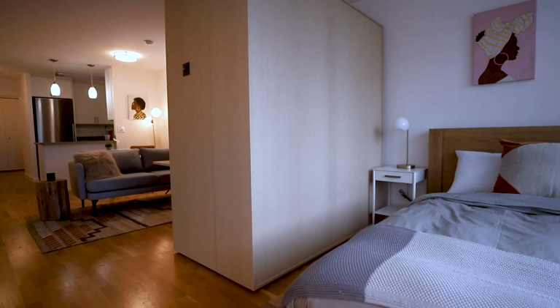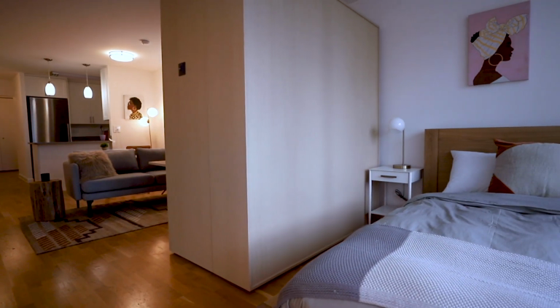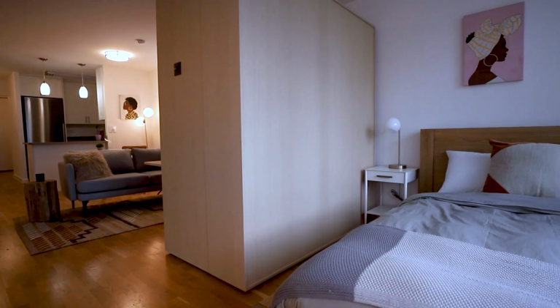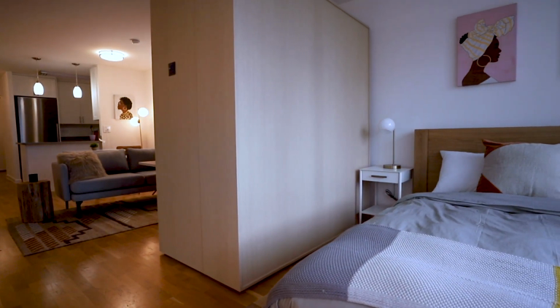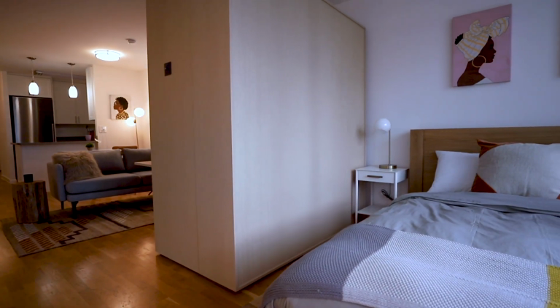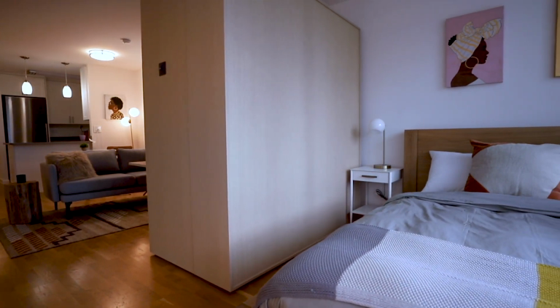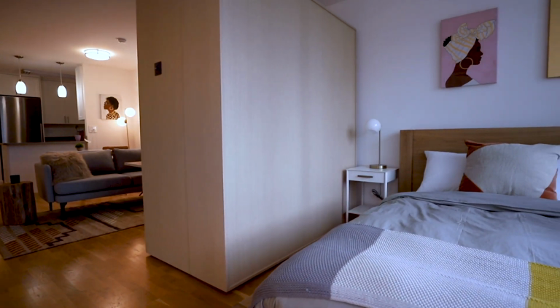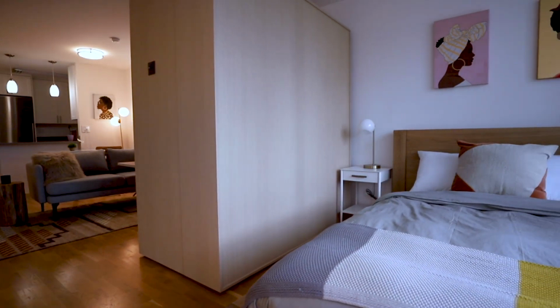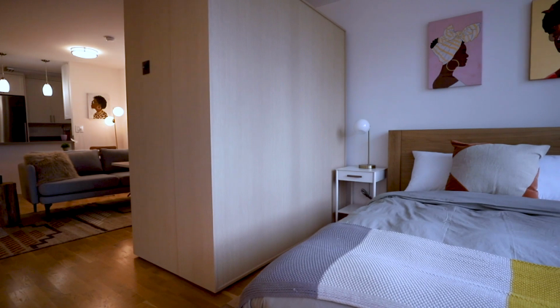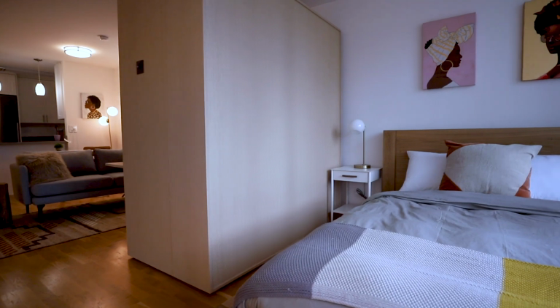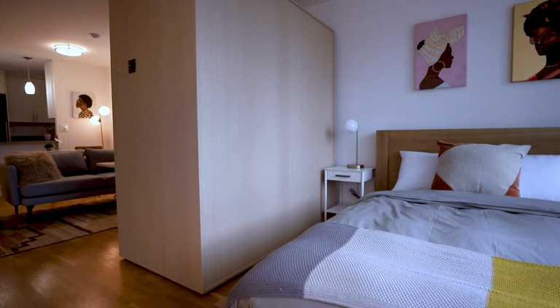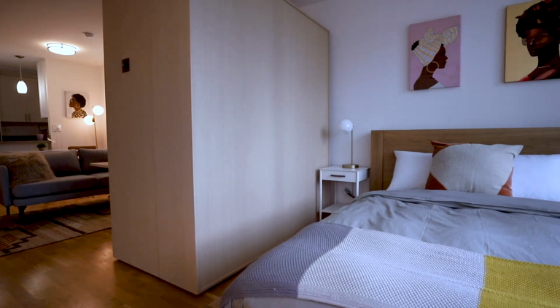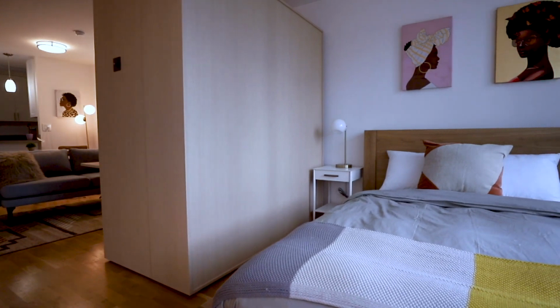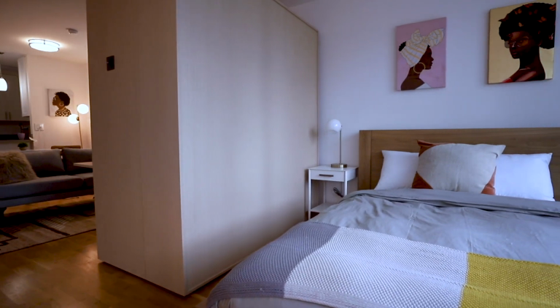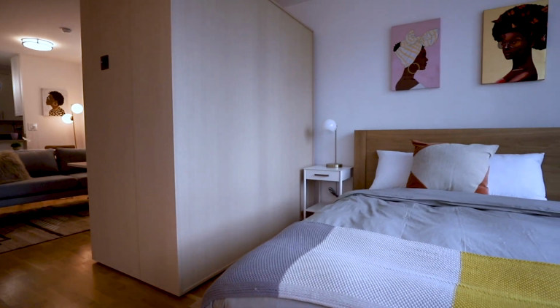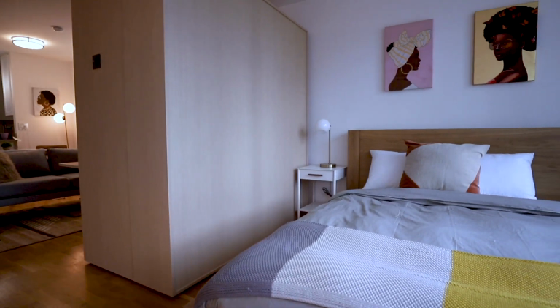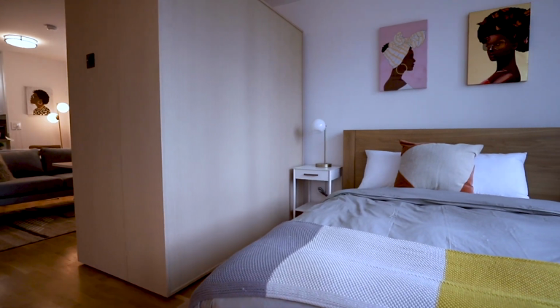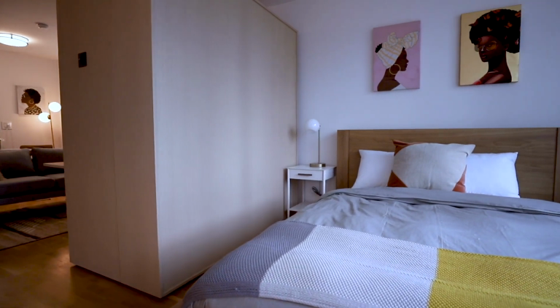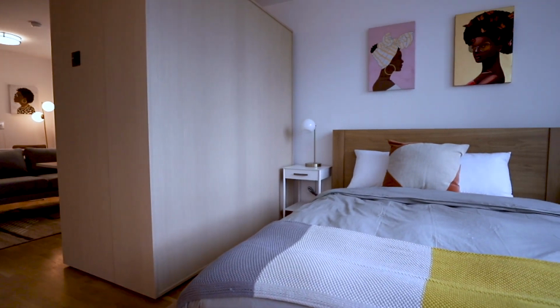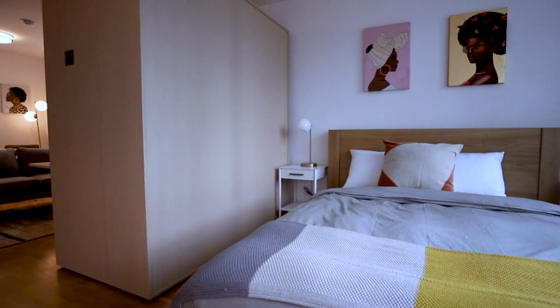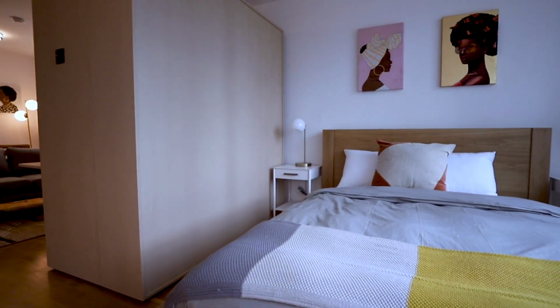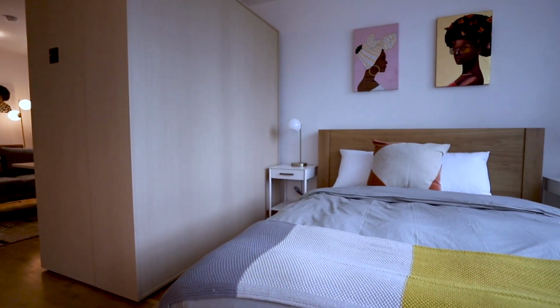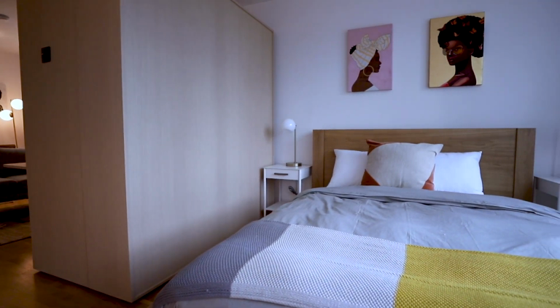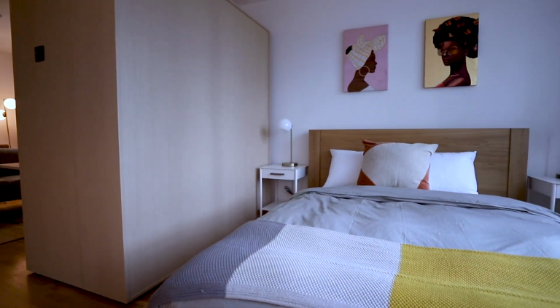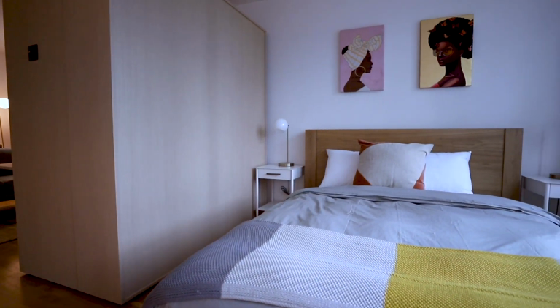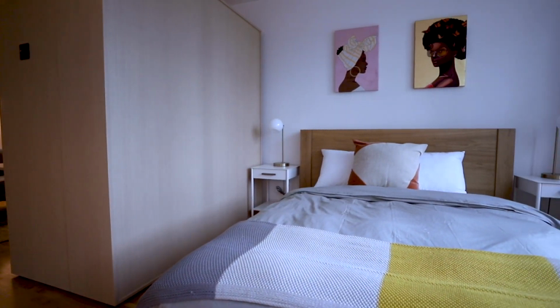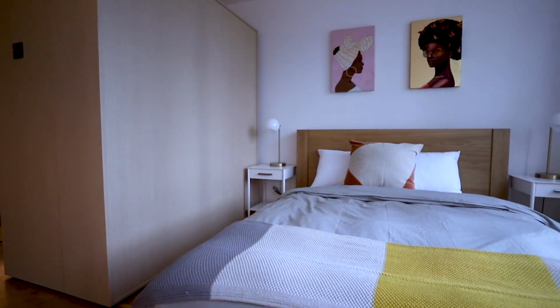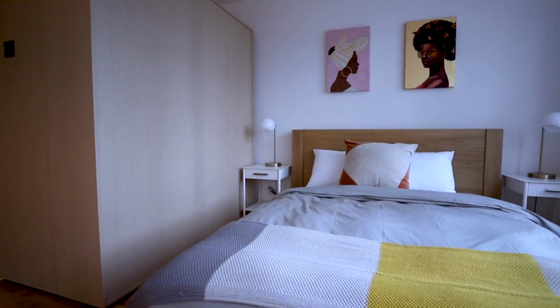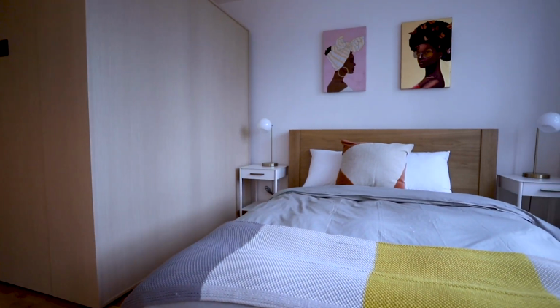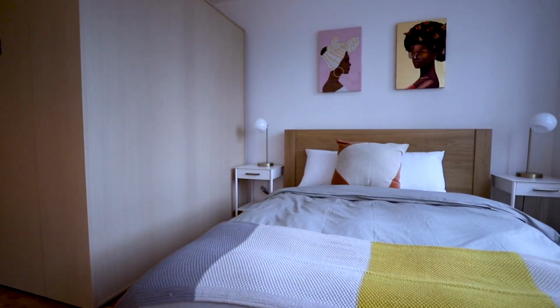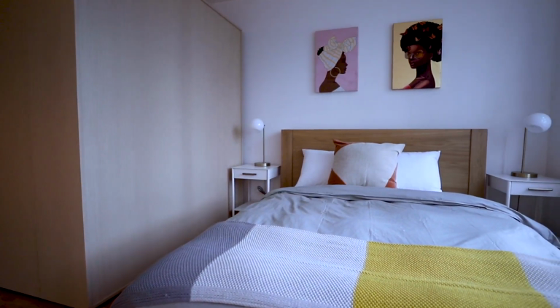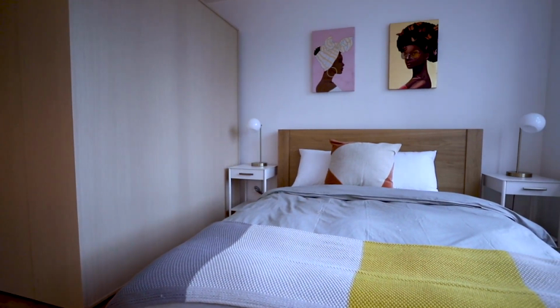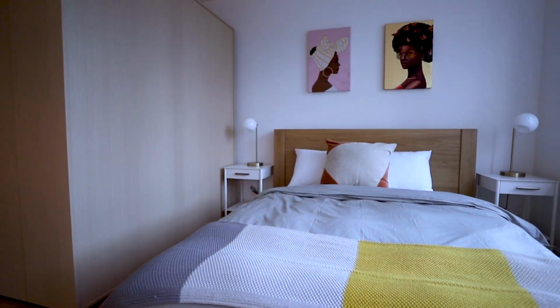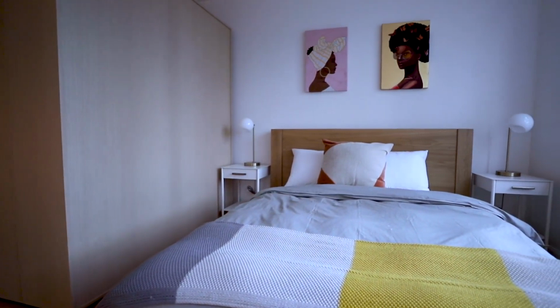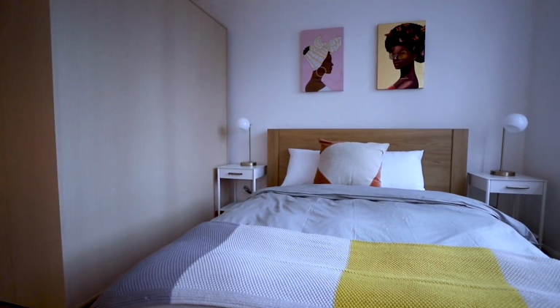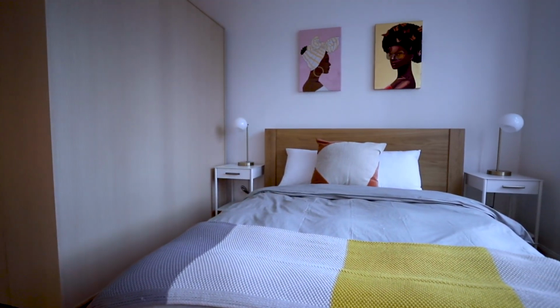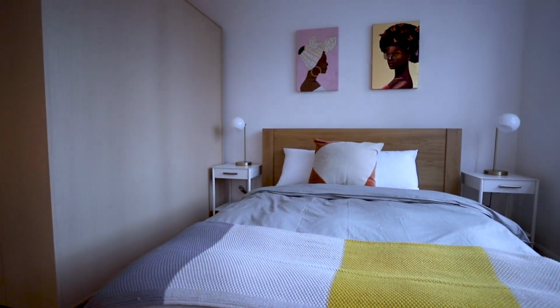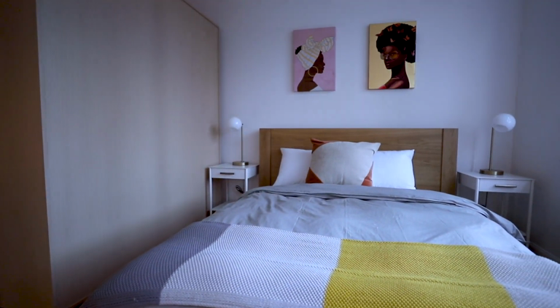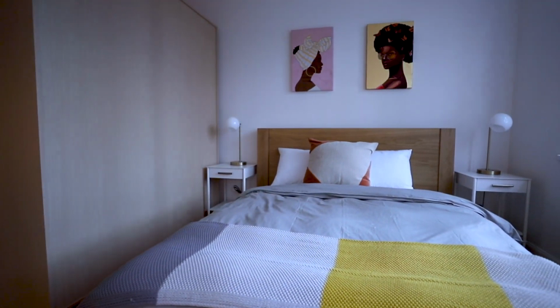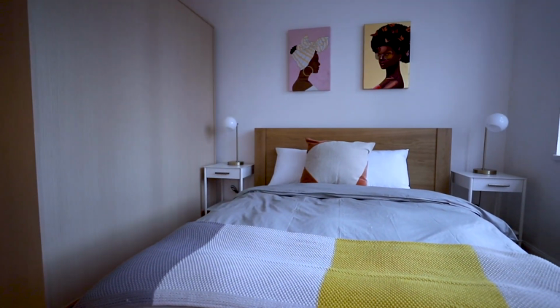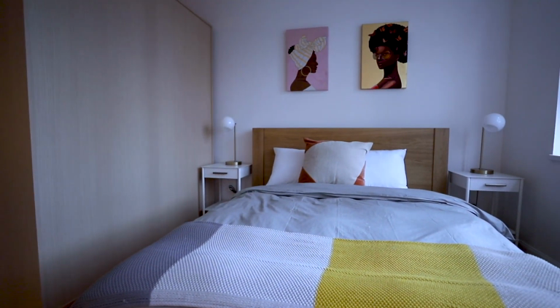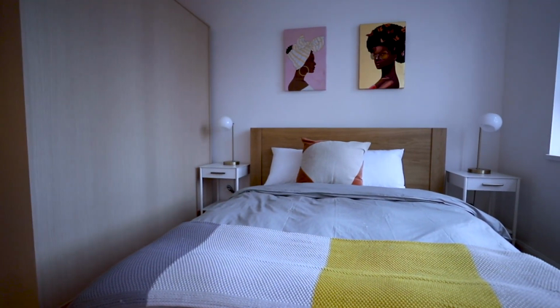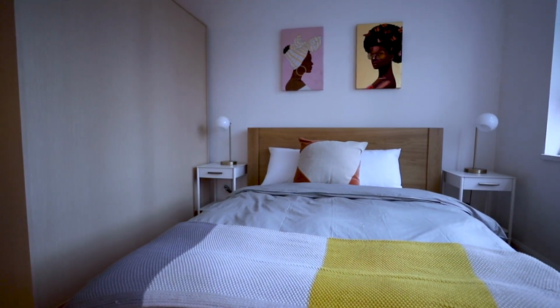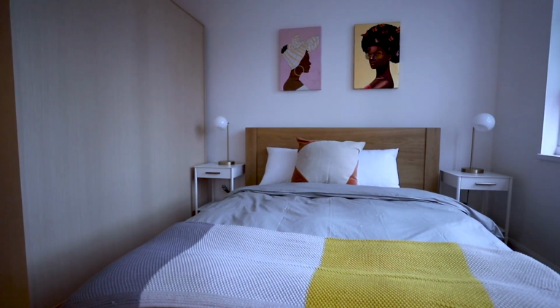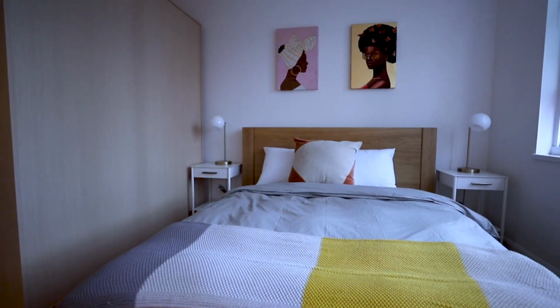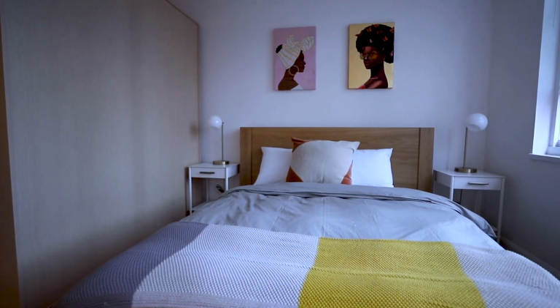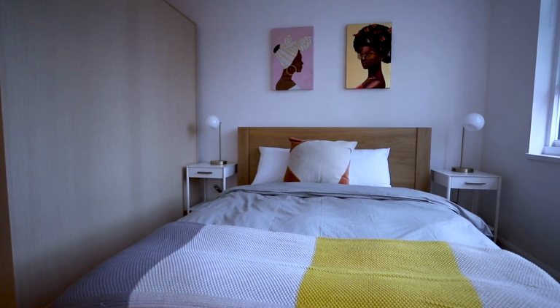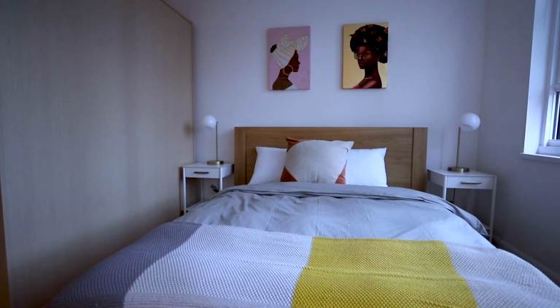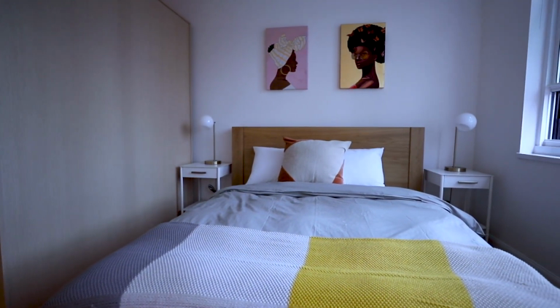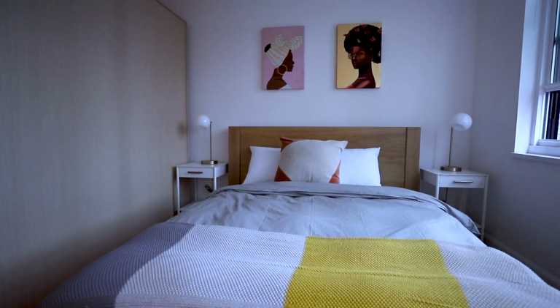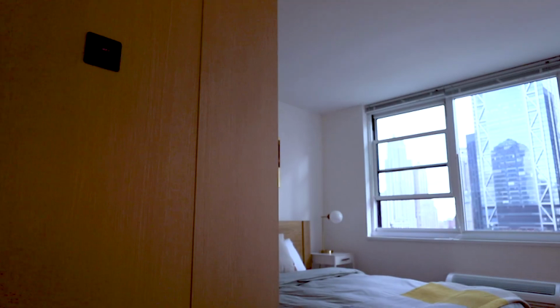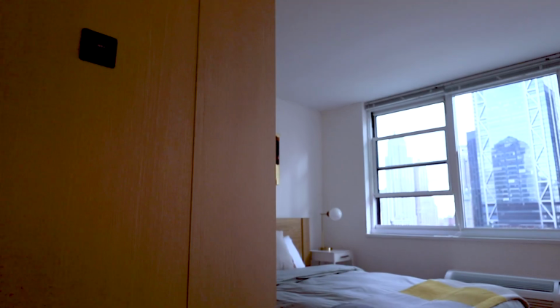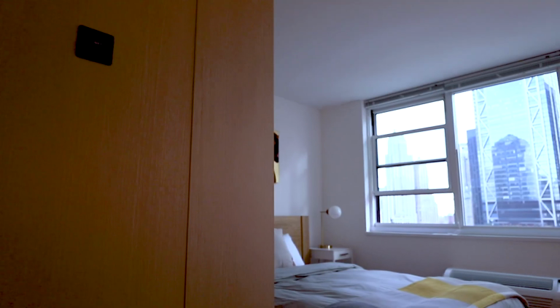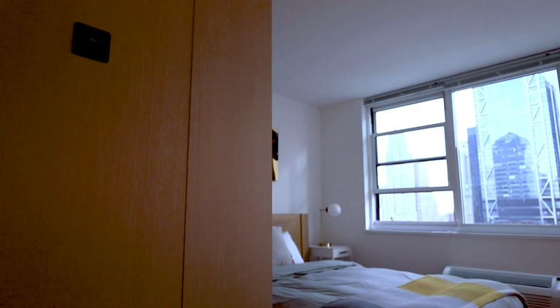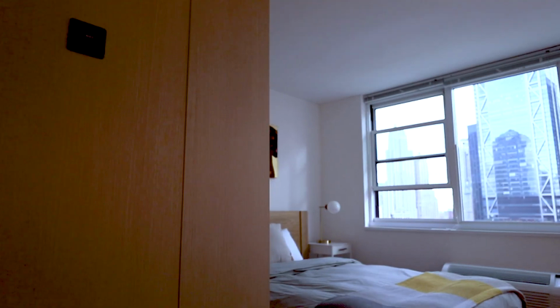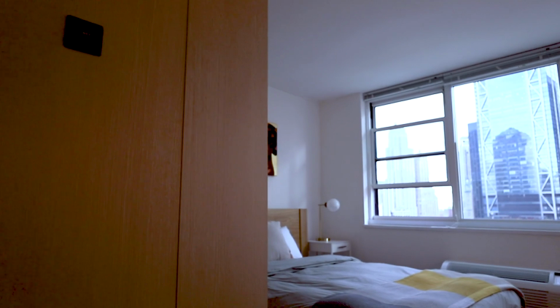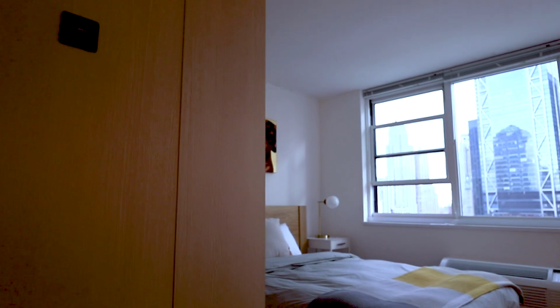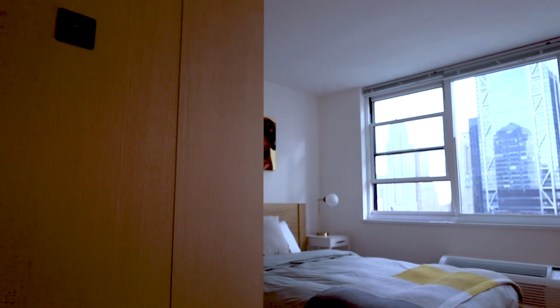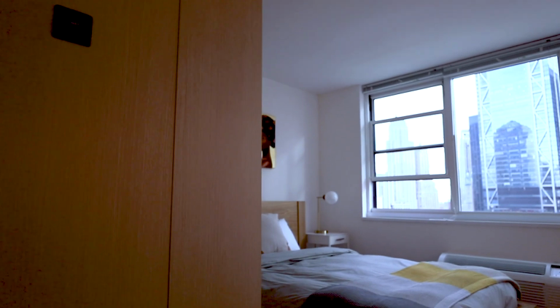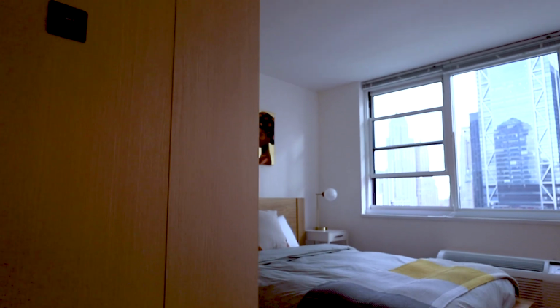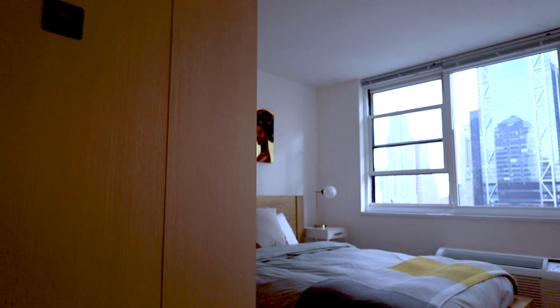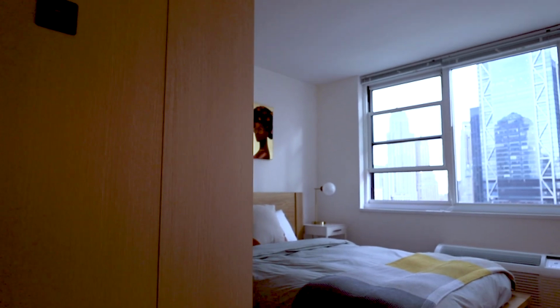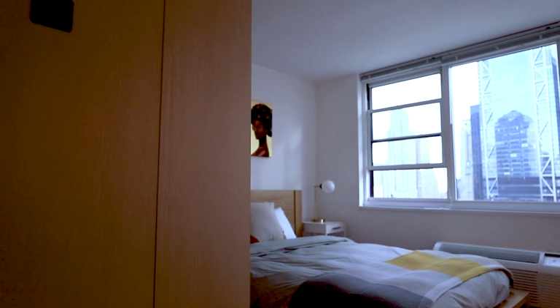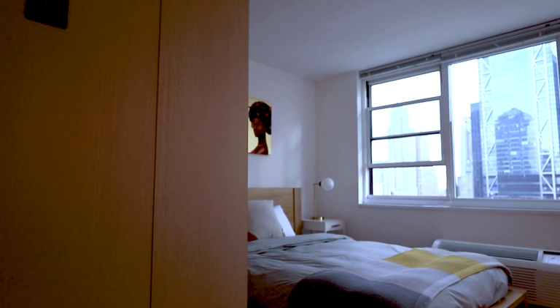Here, we have a queen bed that comfortably allows you to relax after a long day without having to stare at the dirty dishes in your kitchen.